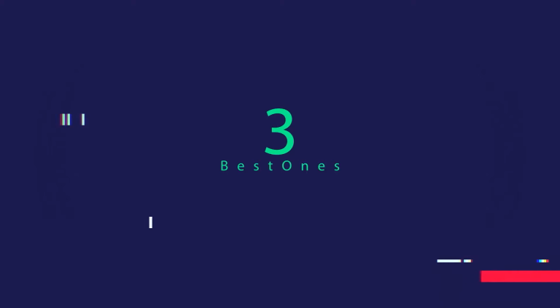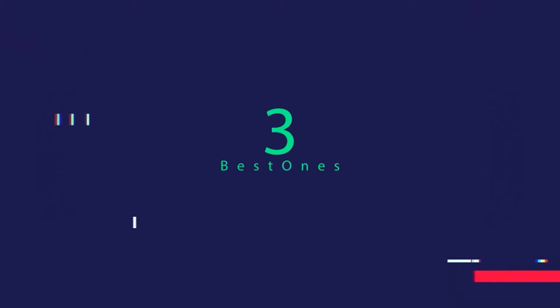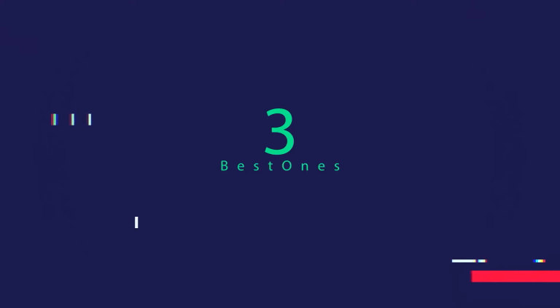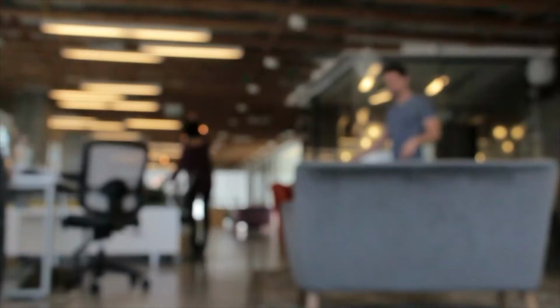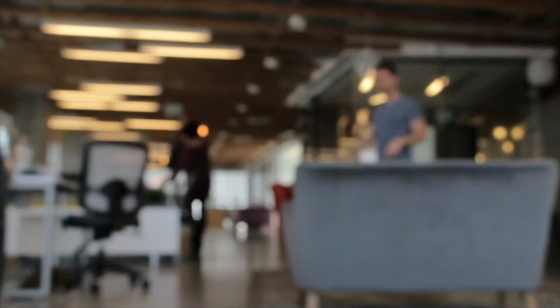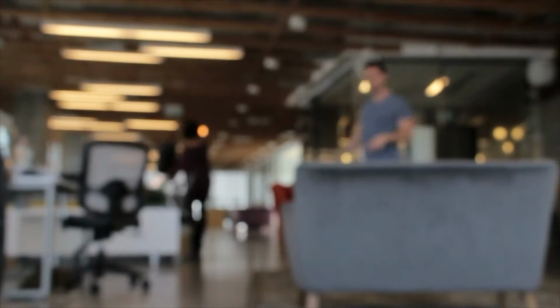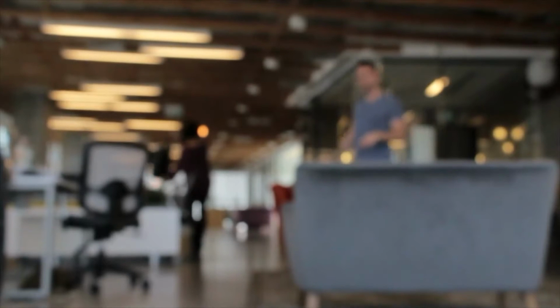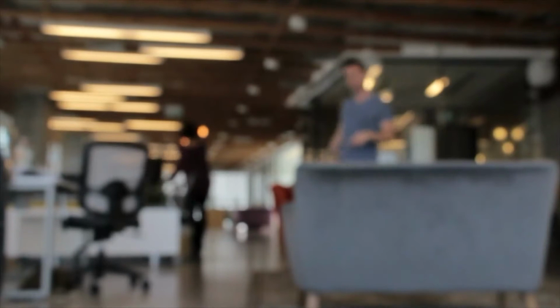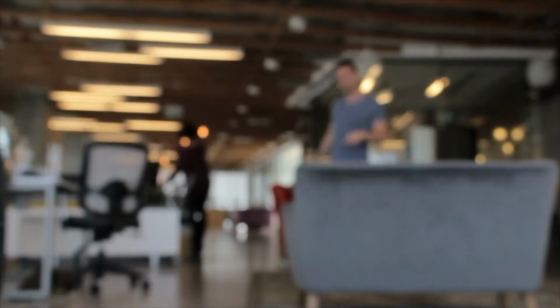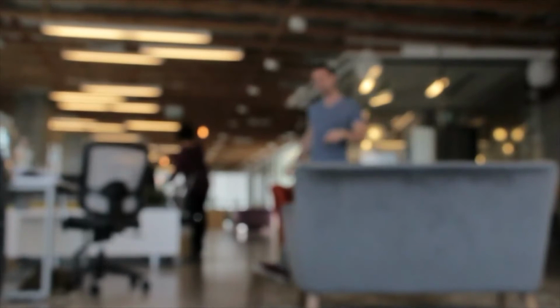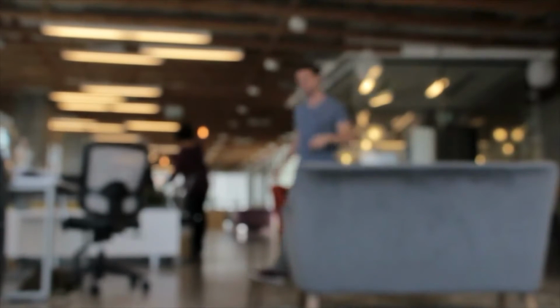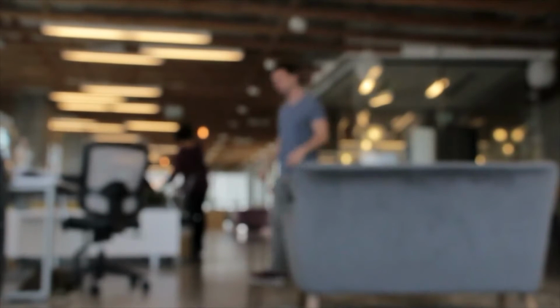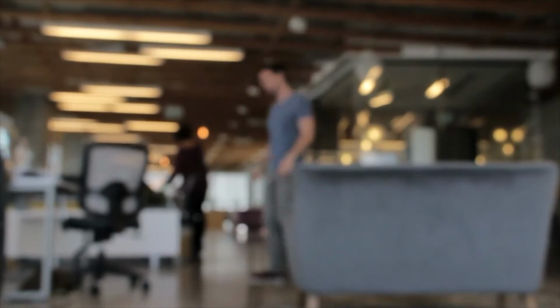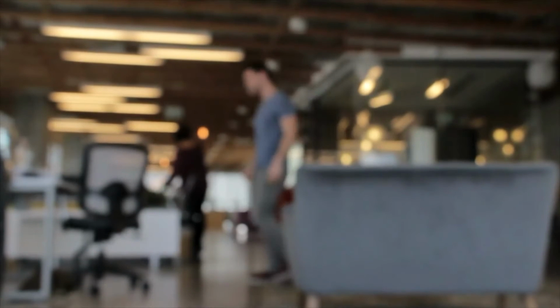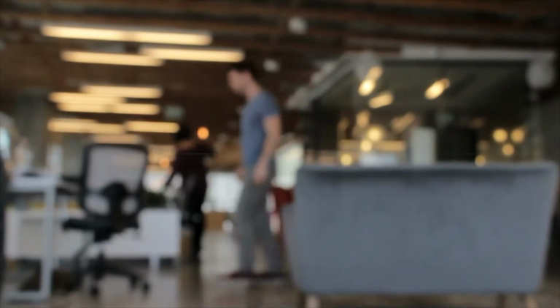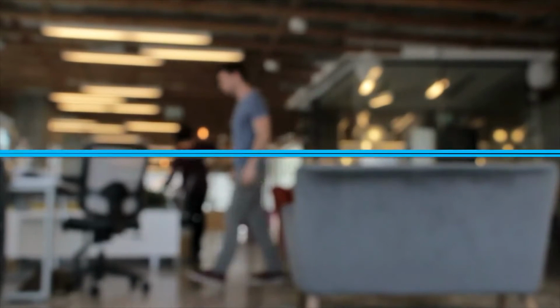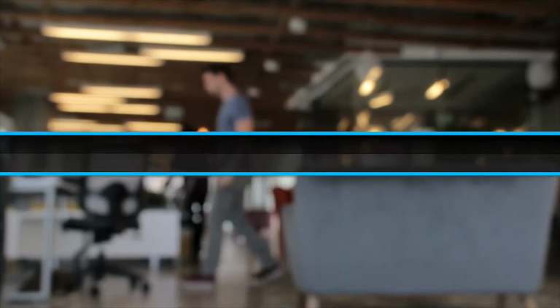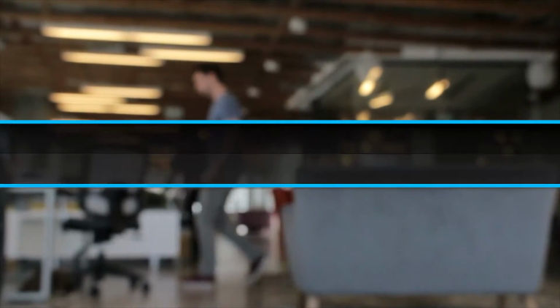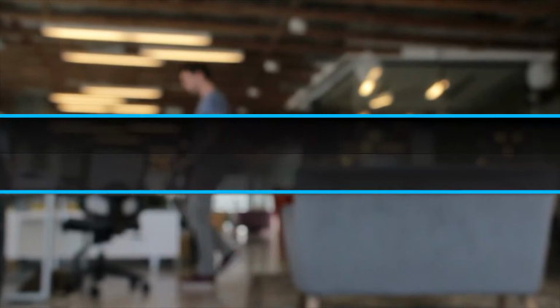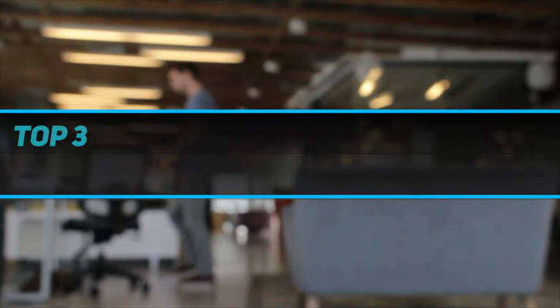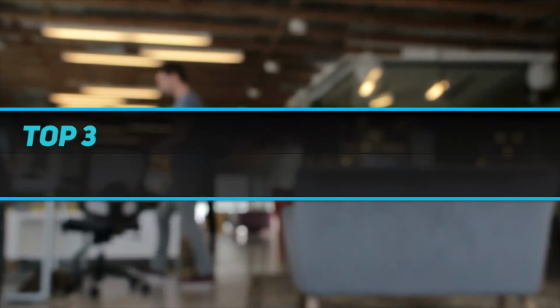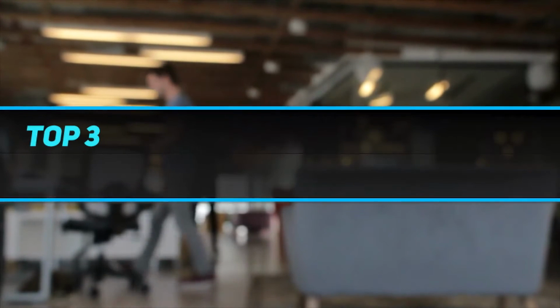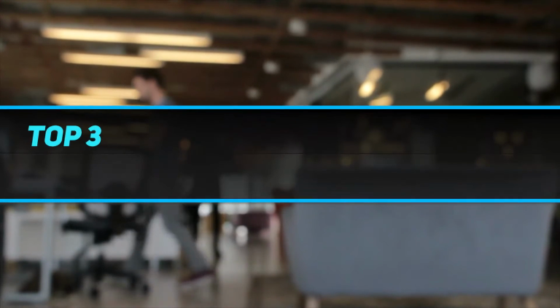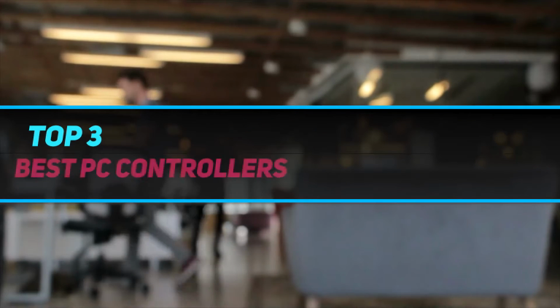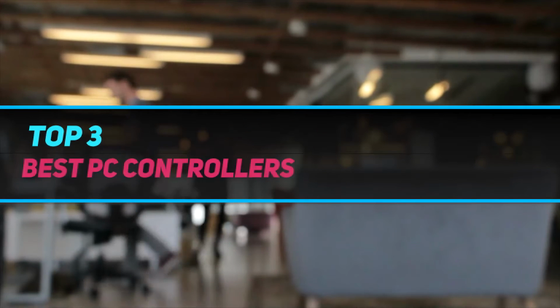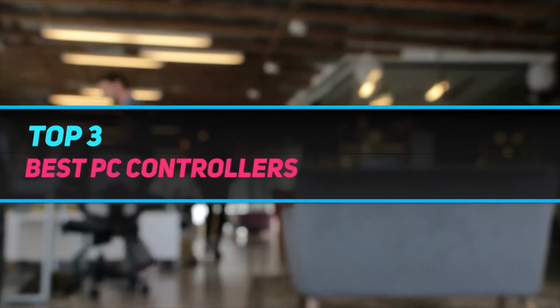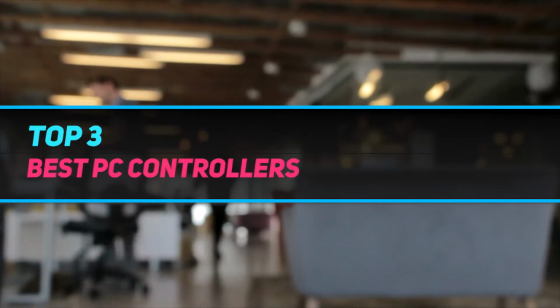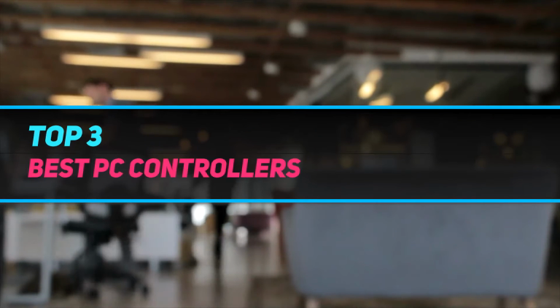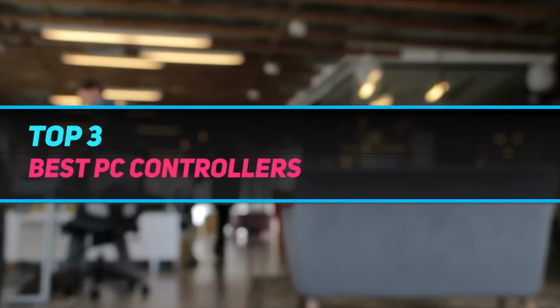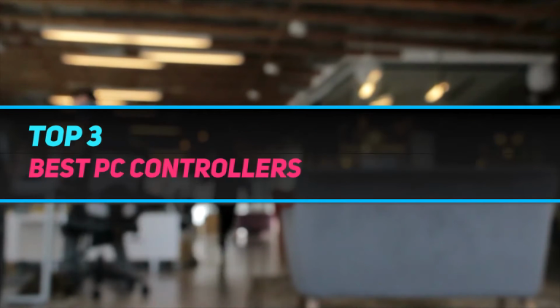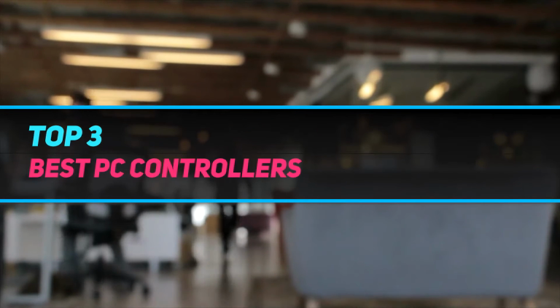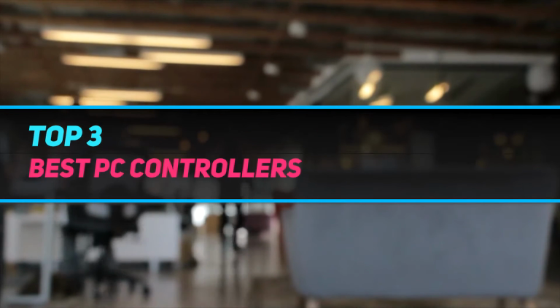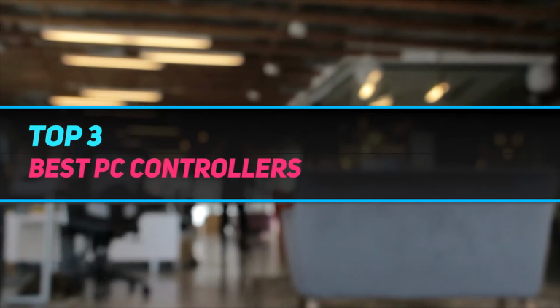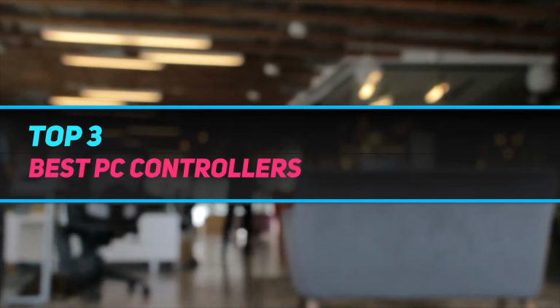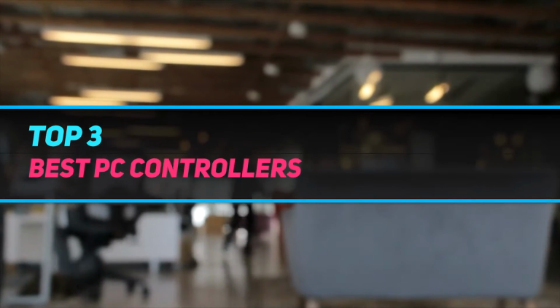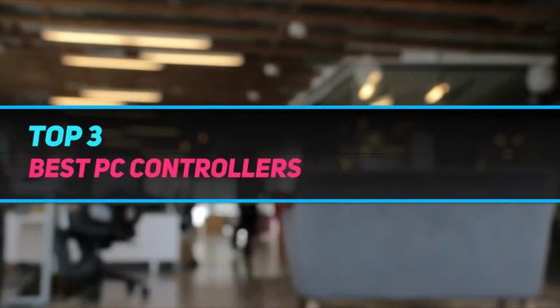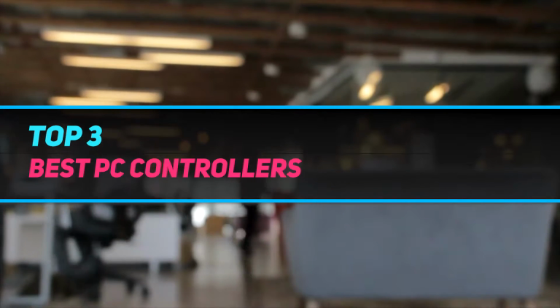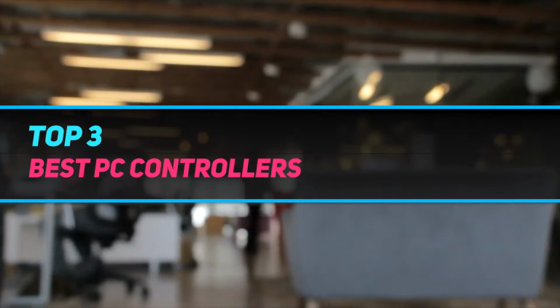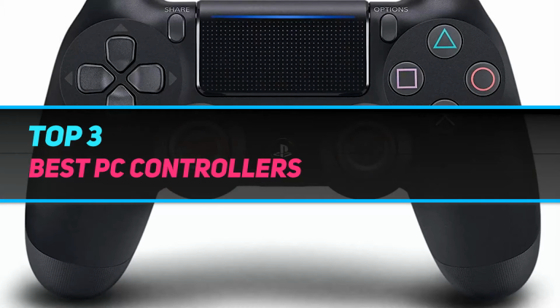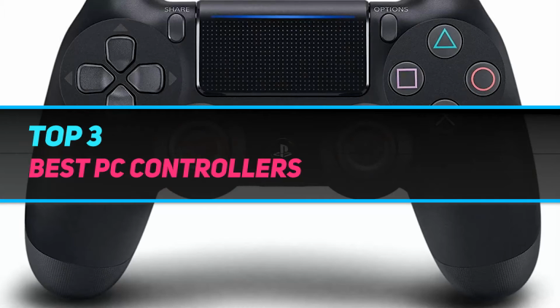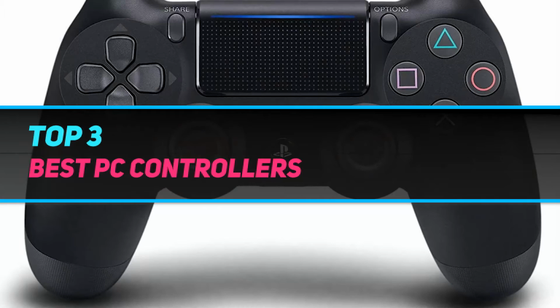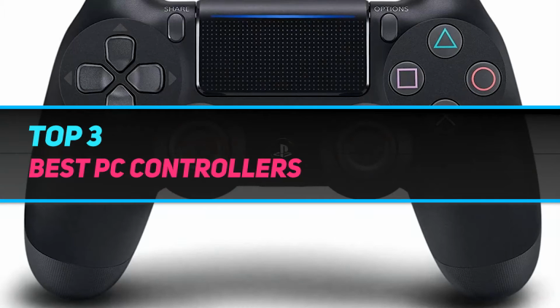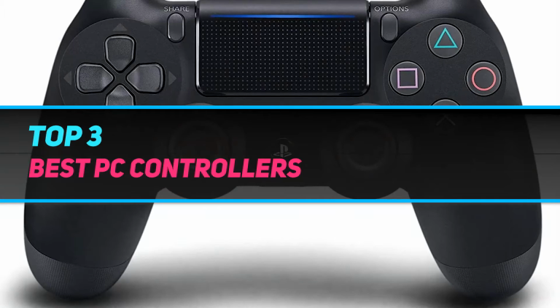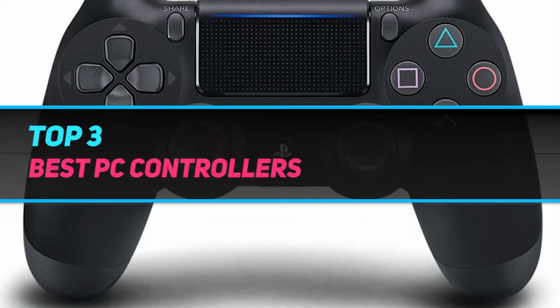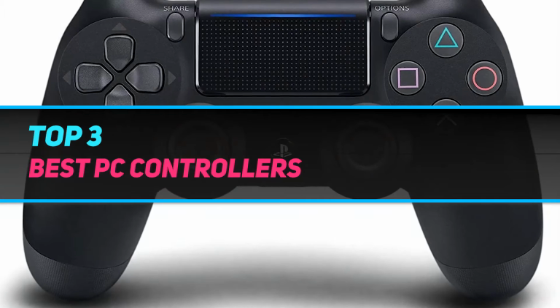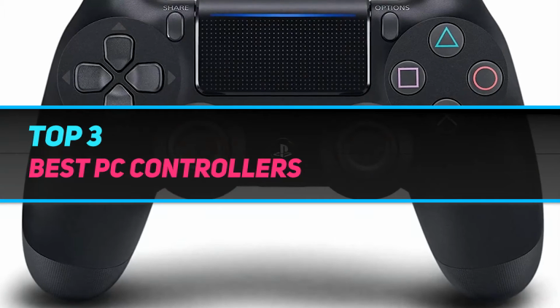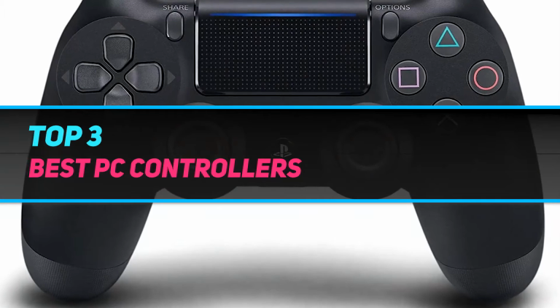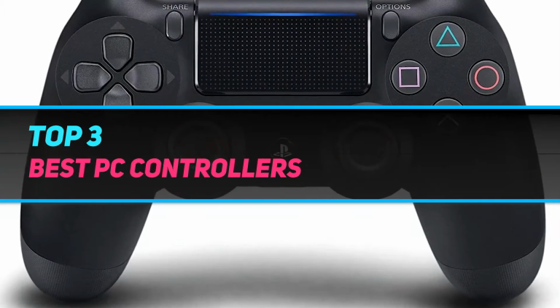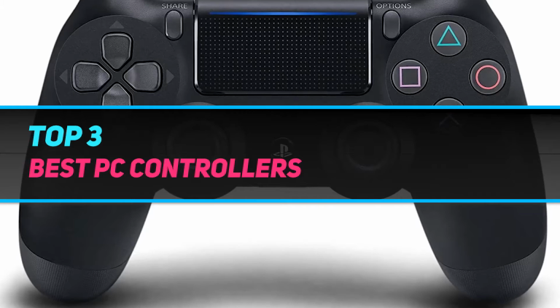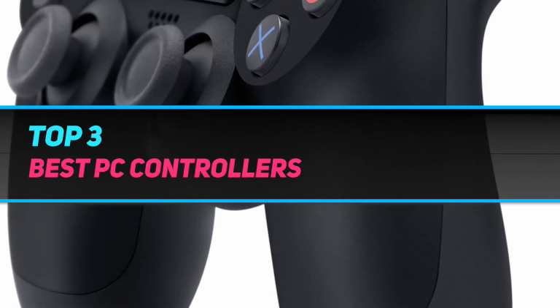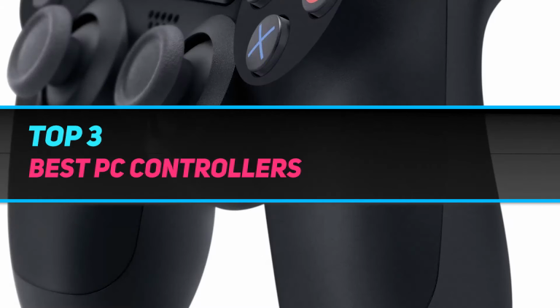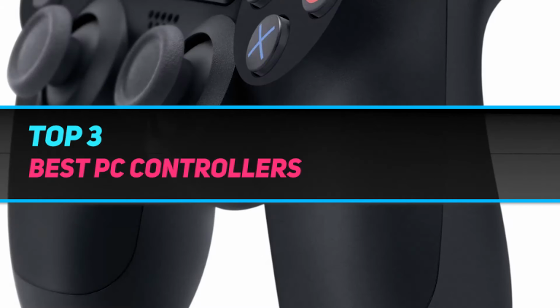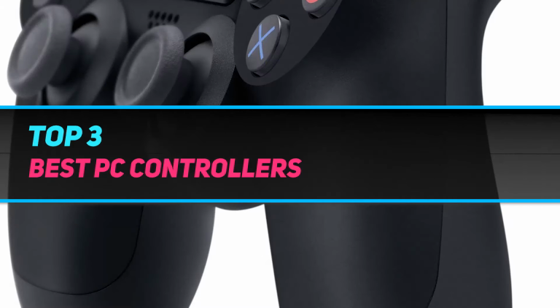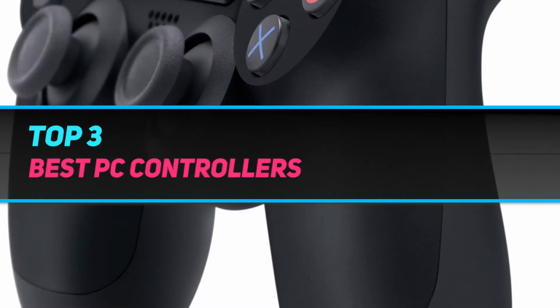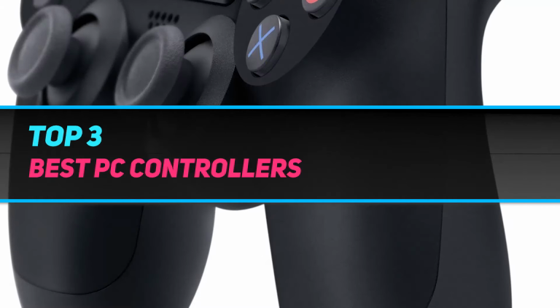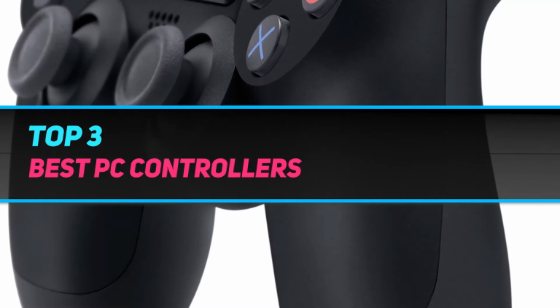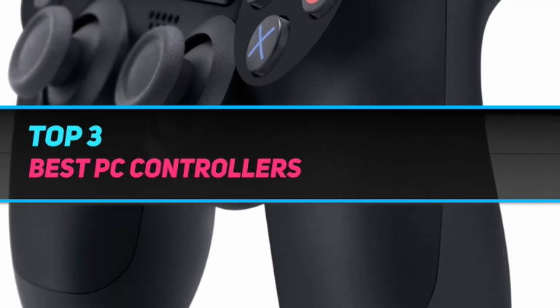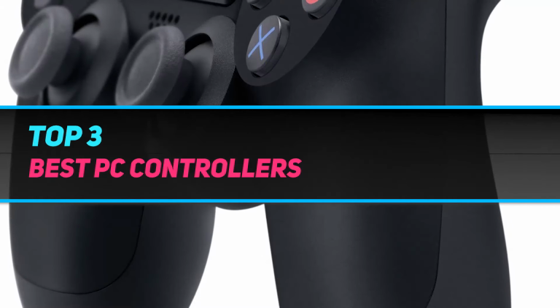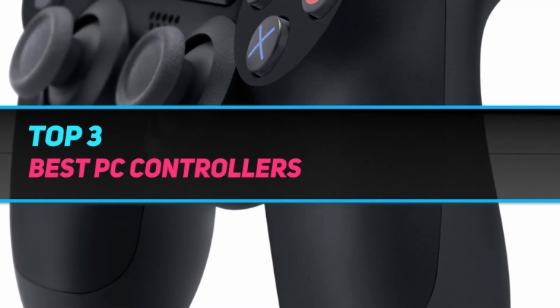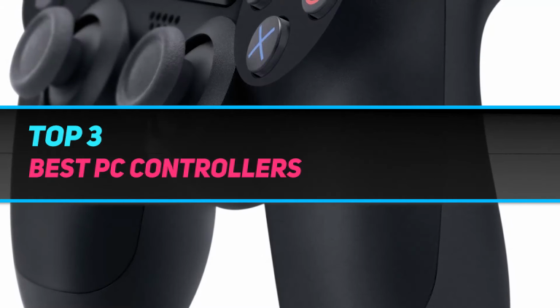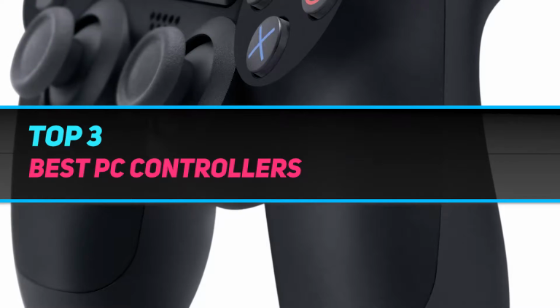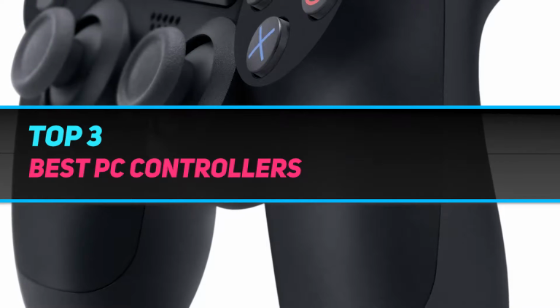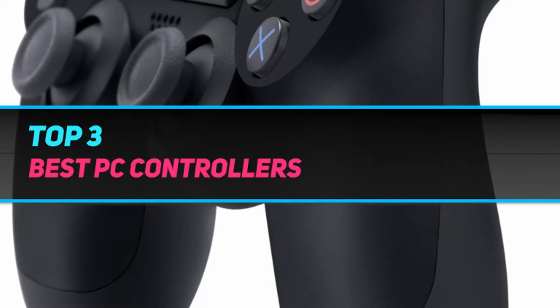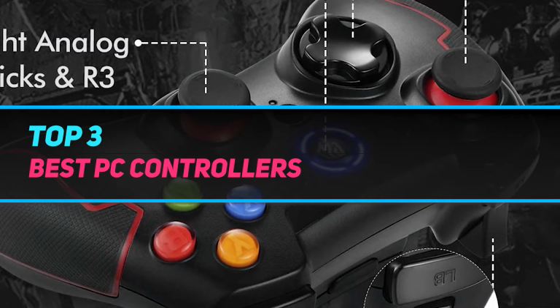Hi guys, welcome back to my channel. In today's video, we gonna check out top three best PC controllers.